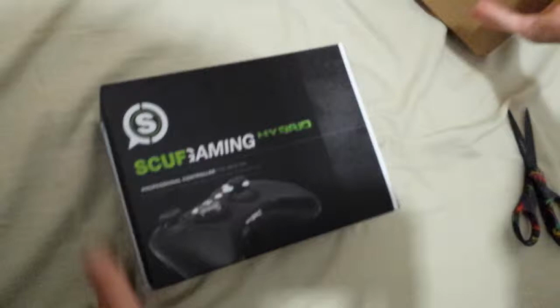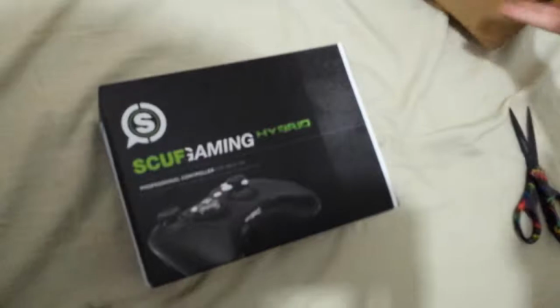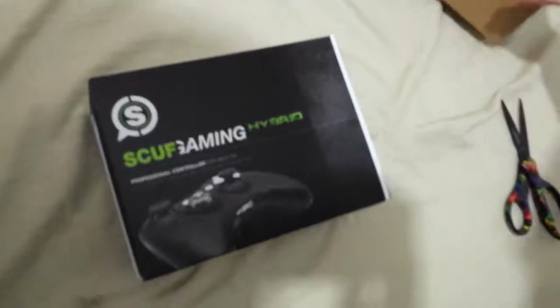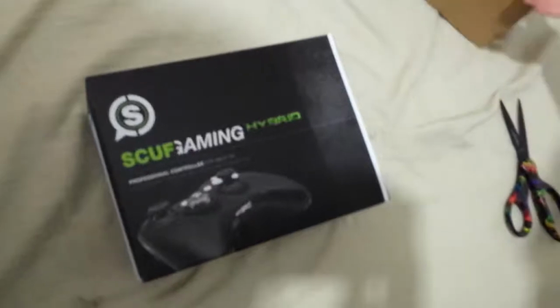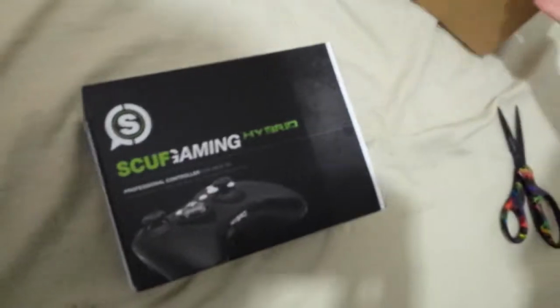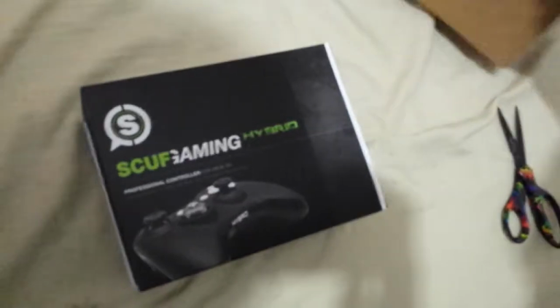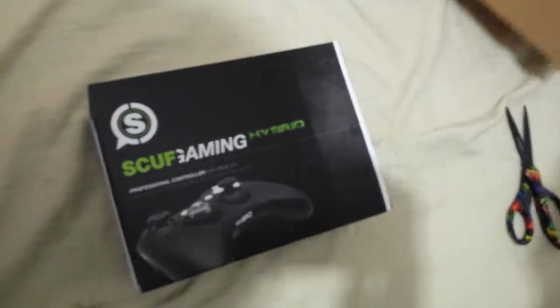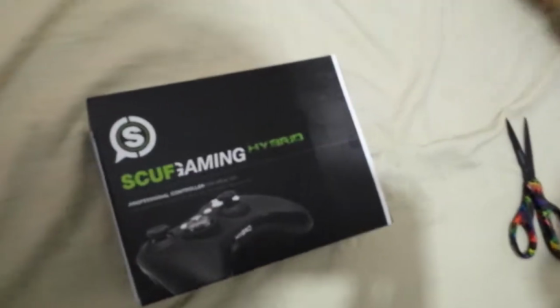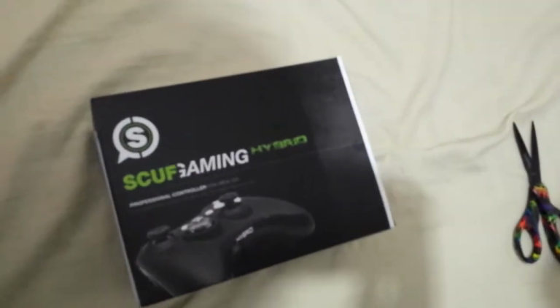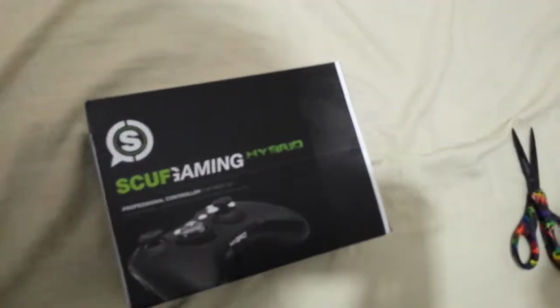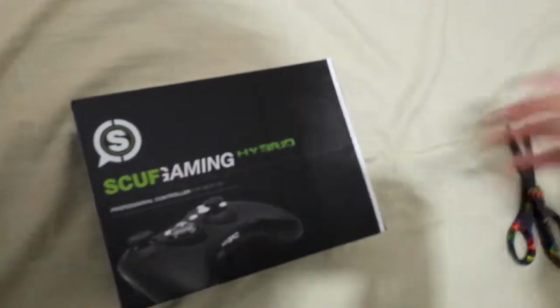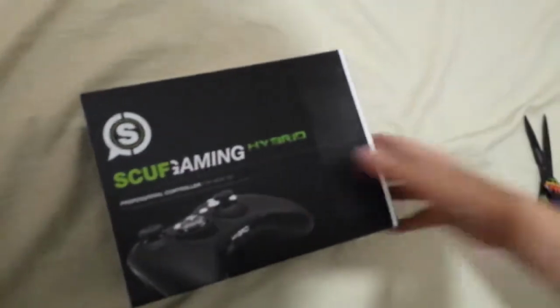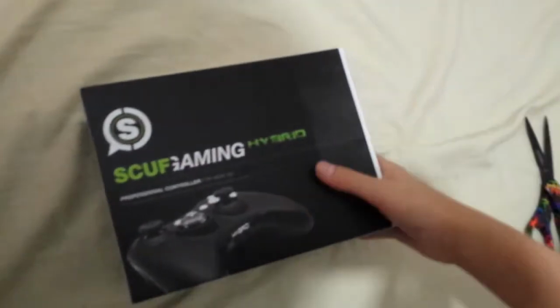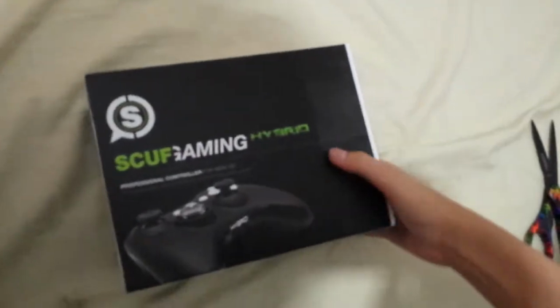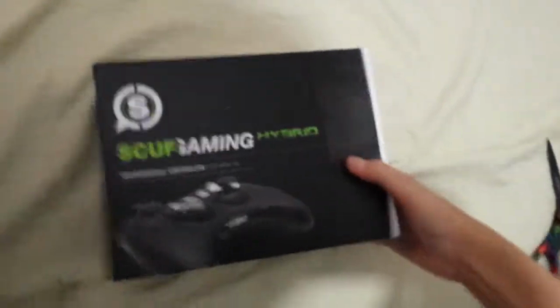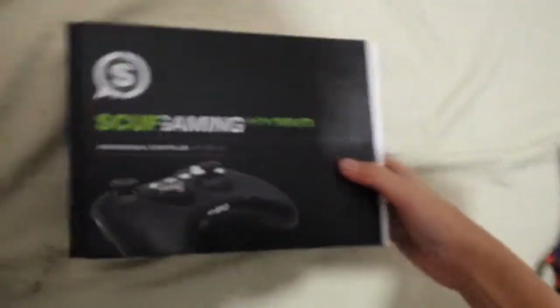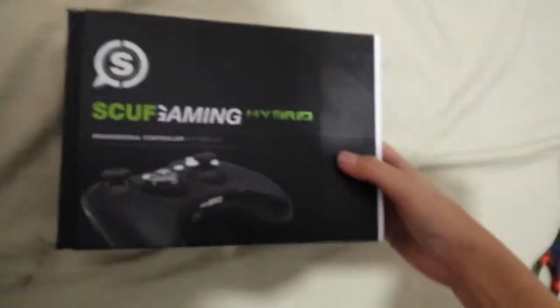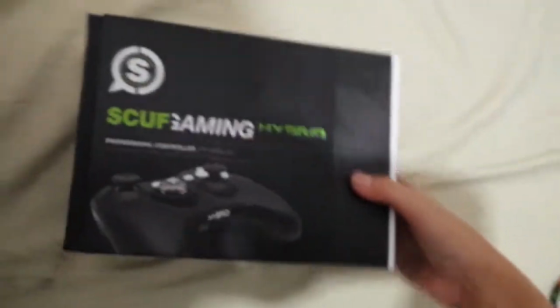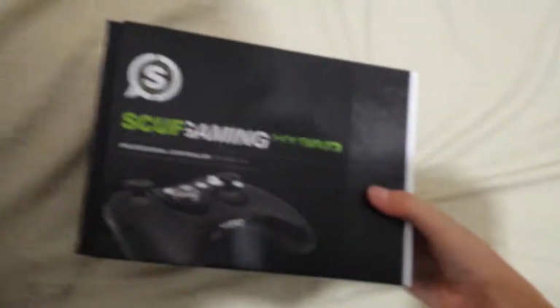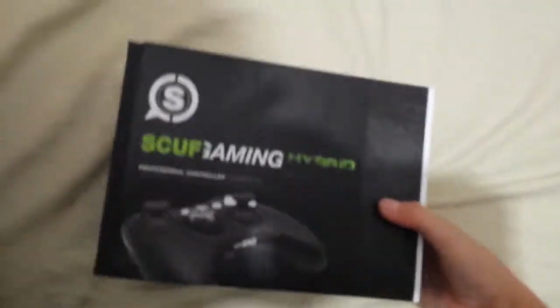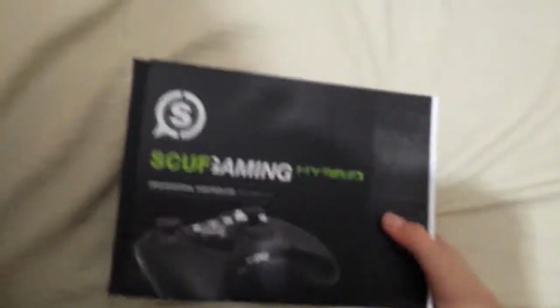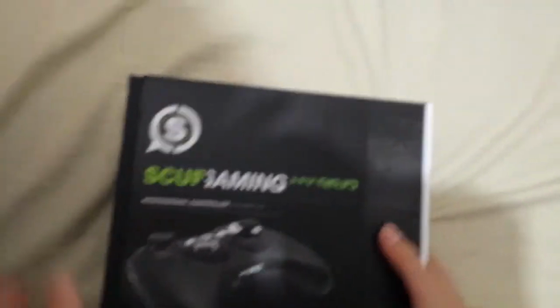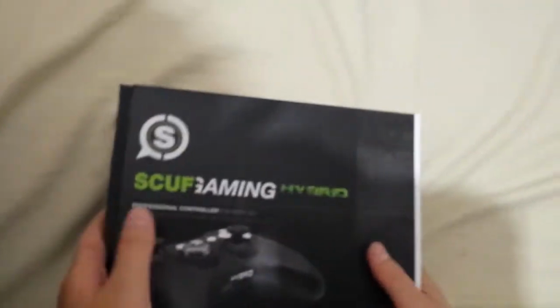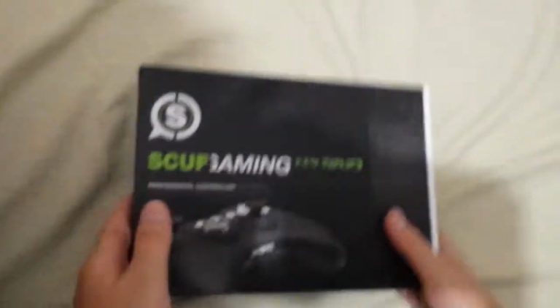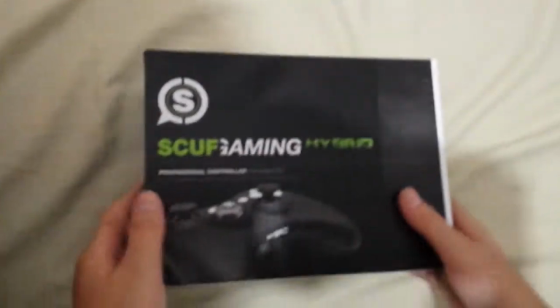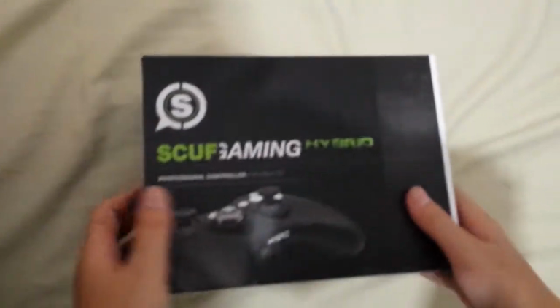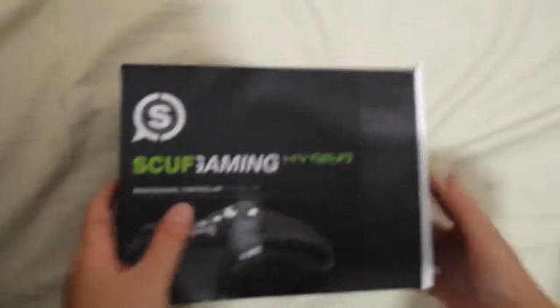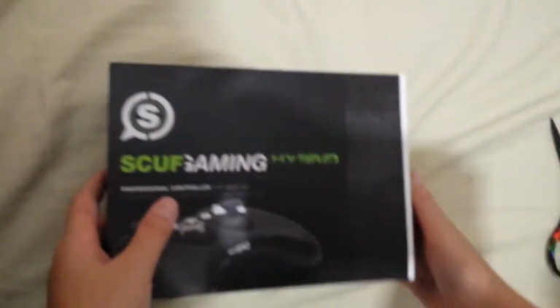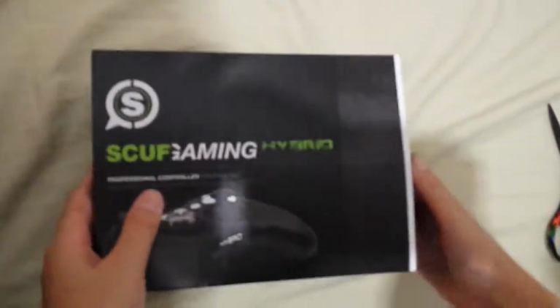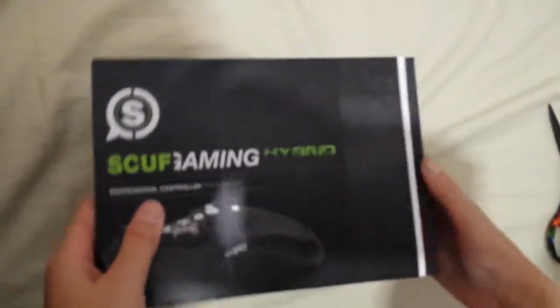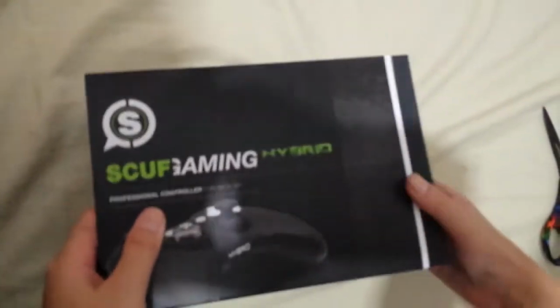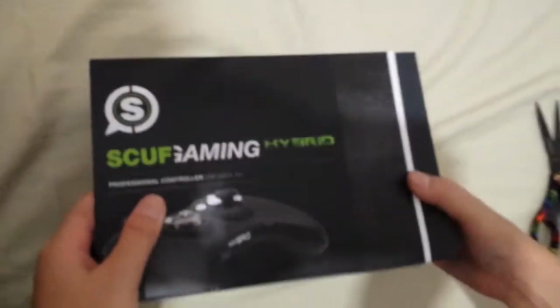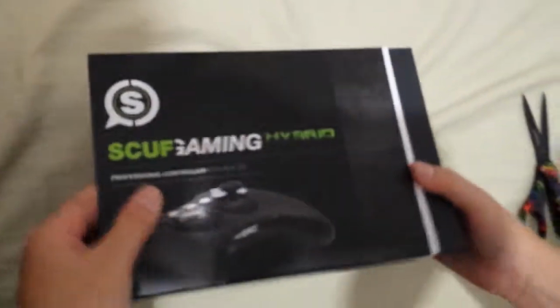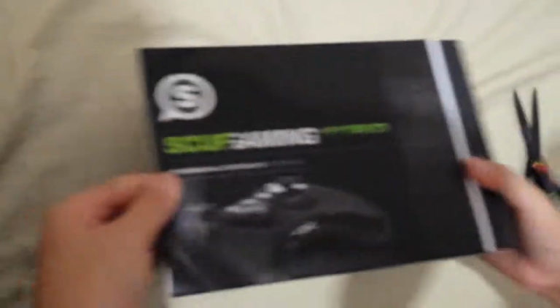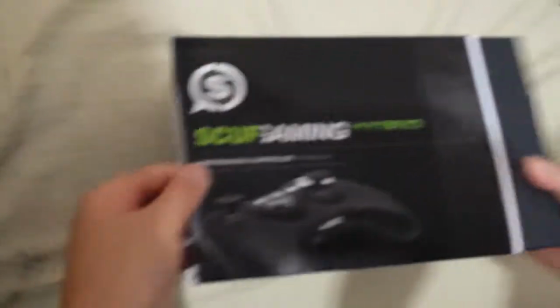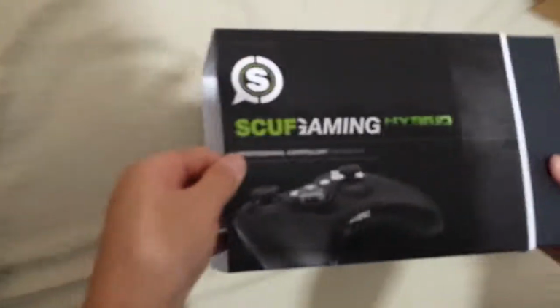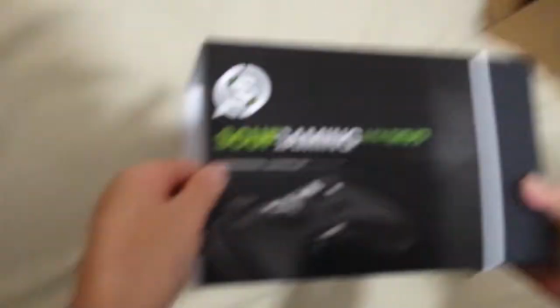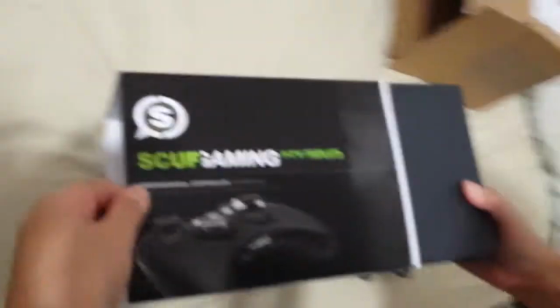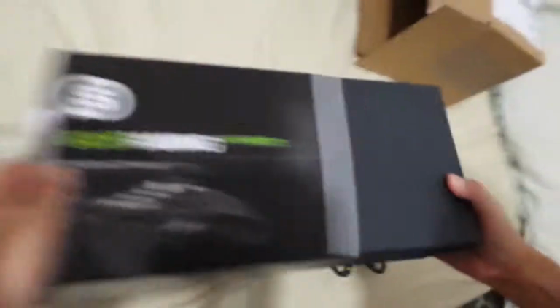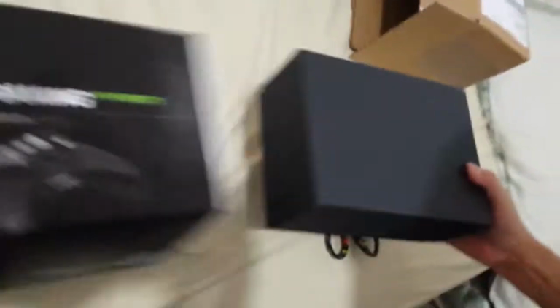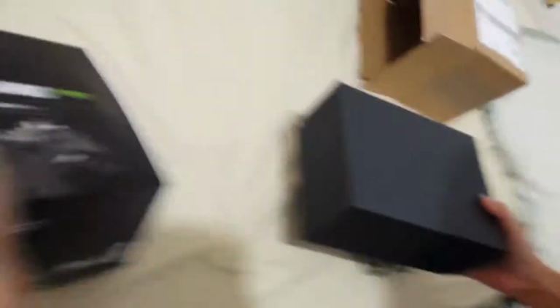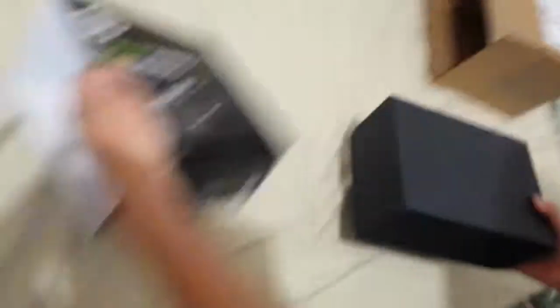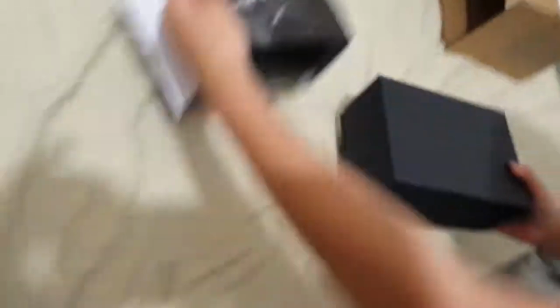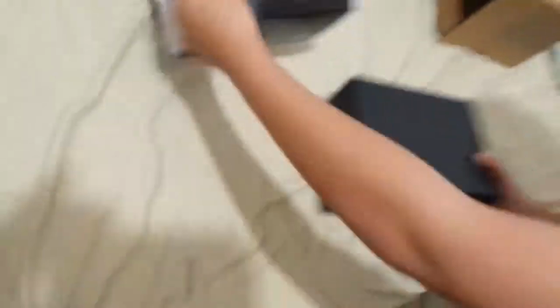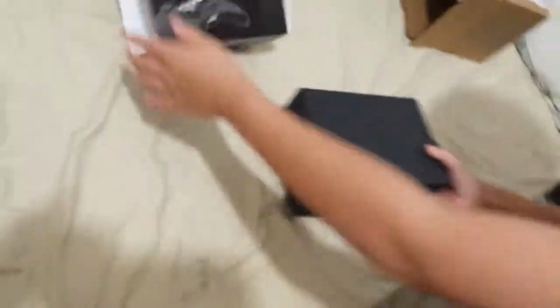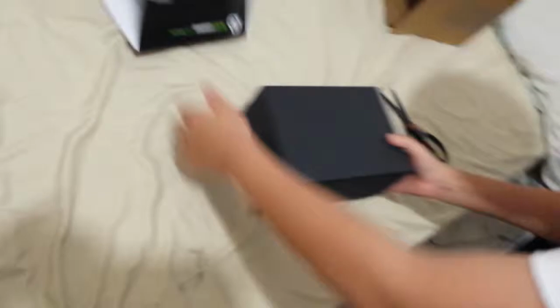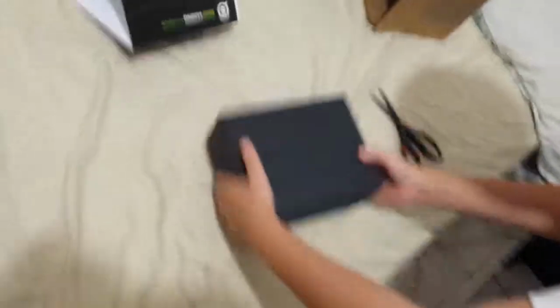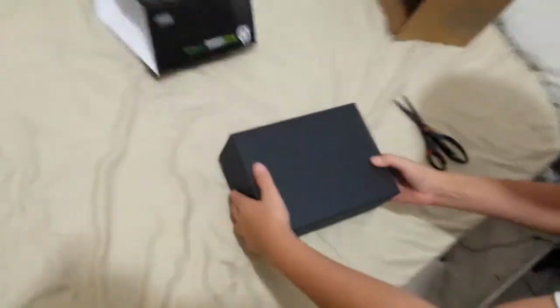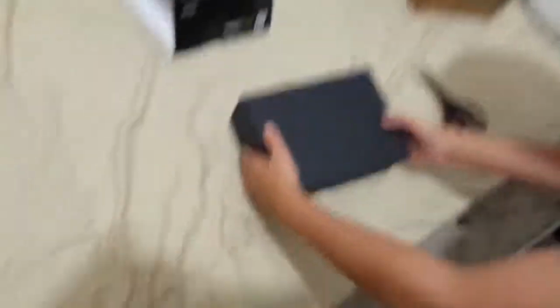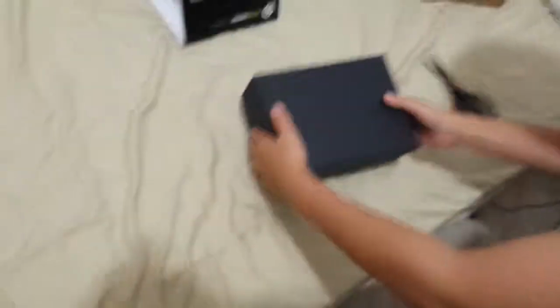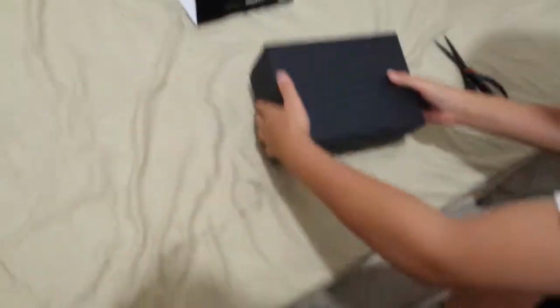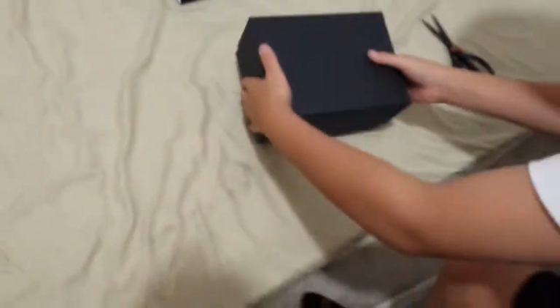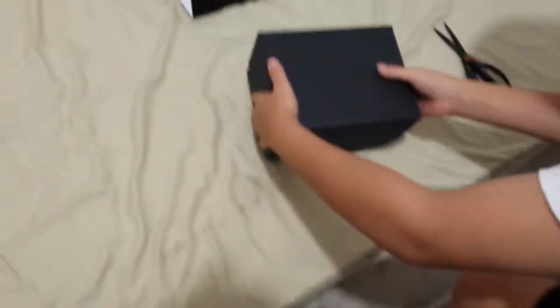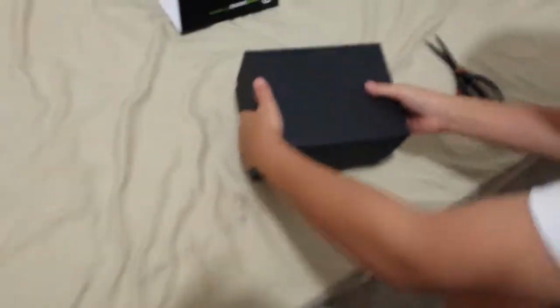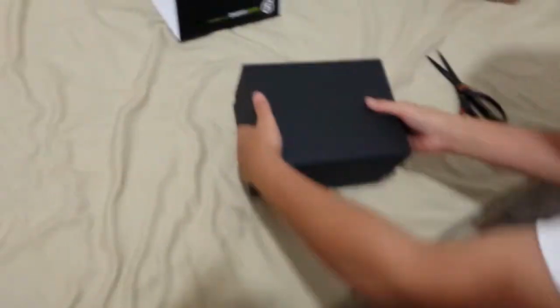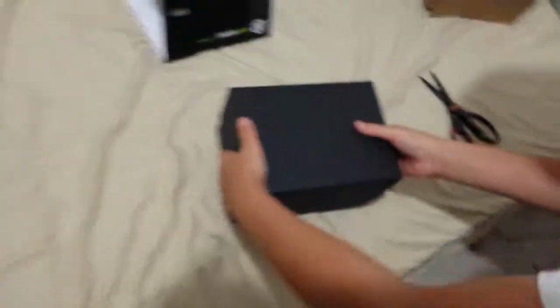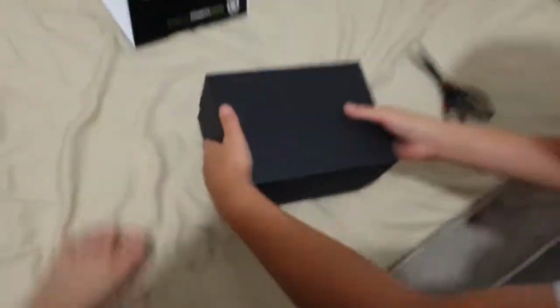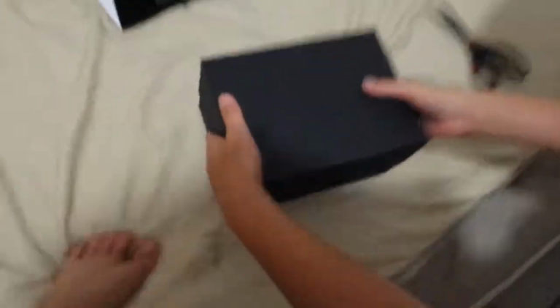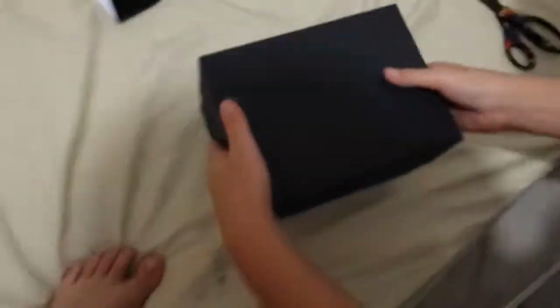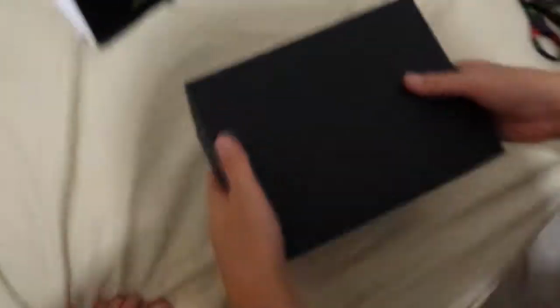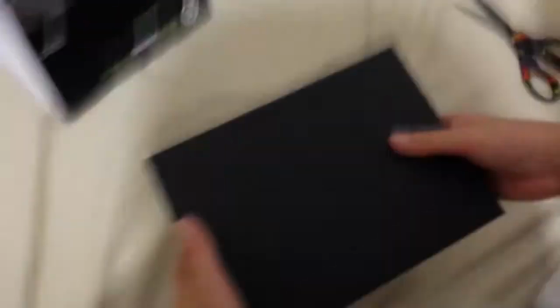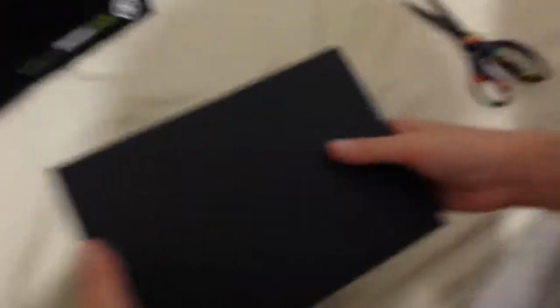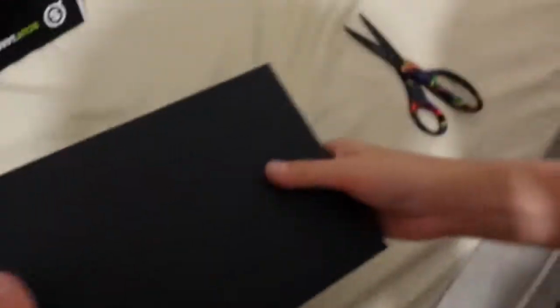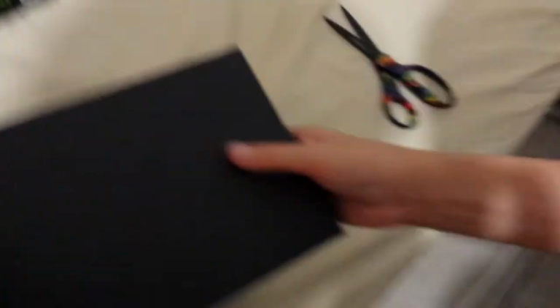Scuf Gaming Hybrid. Here we go. Let's just open it real quick. Take the sleeve off. Here we go.